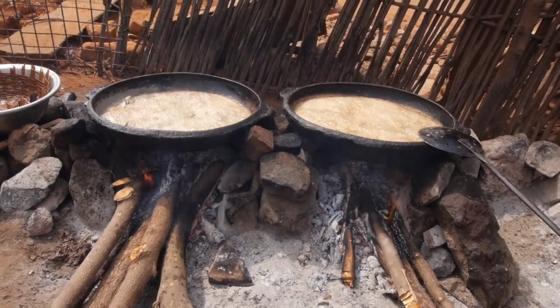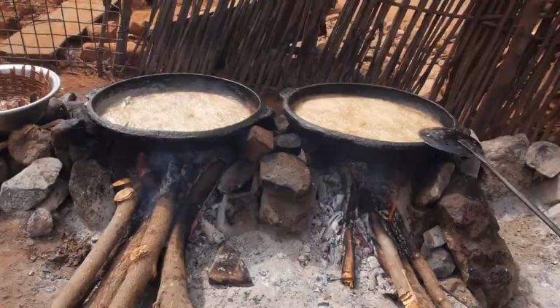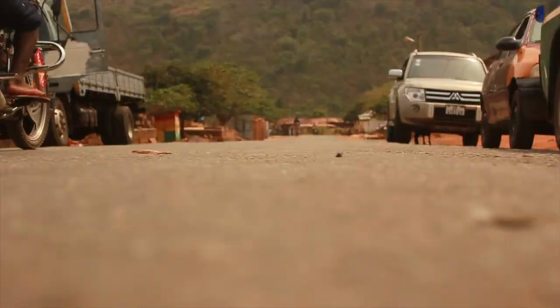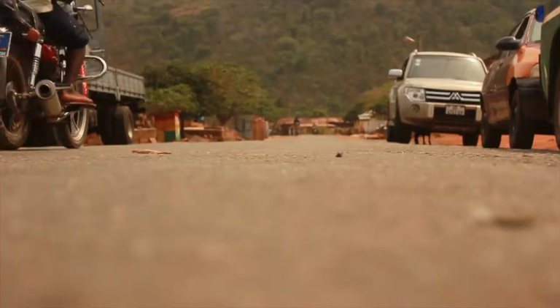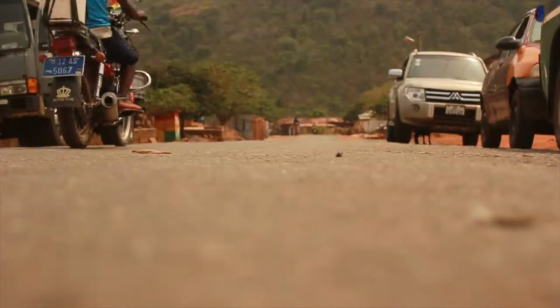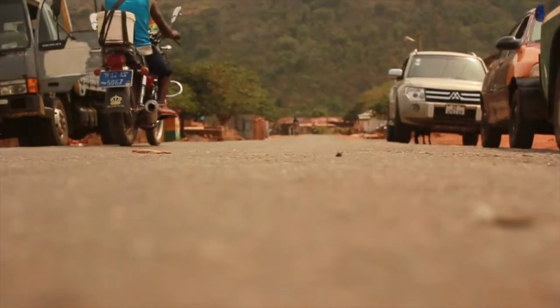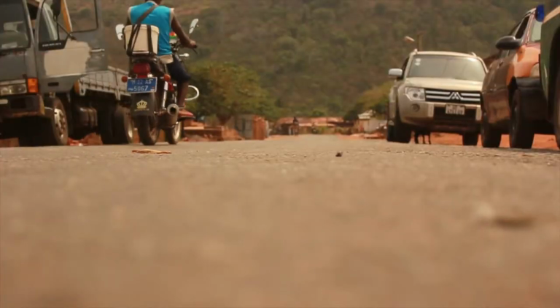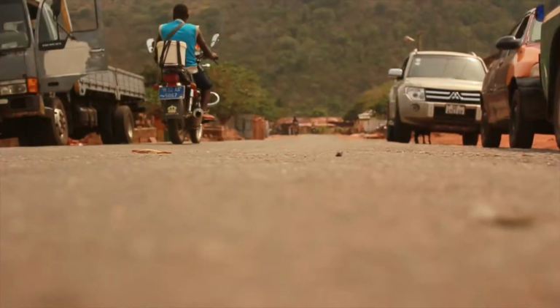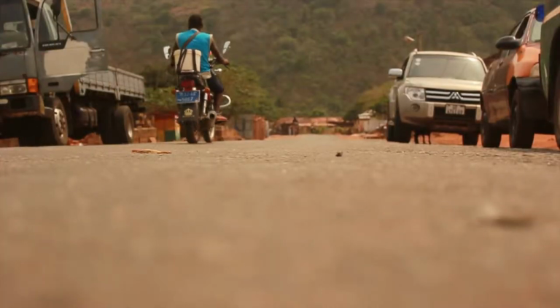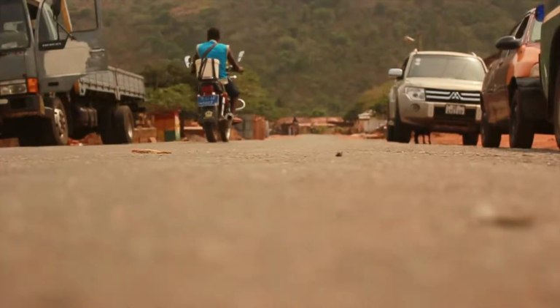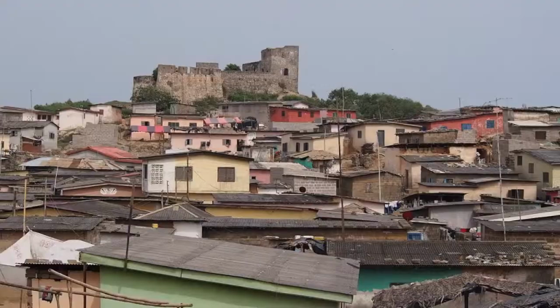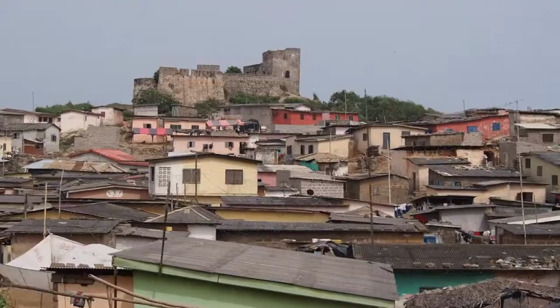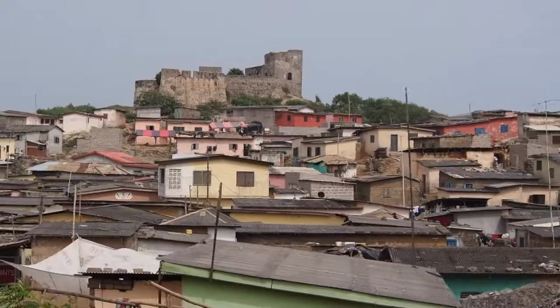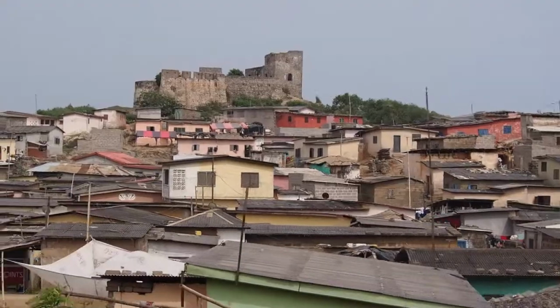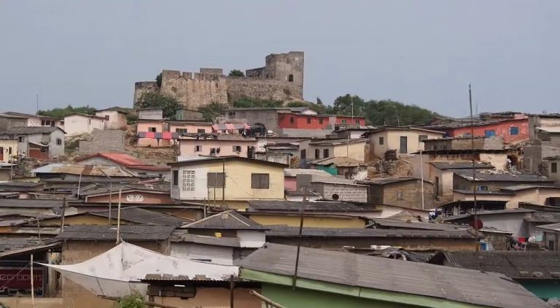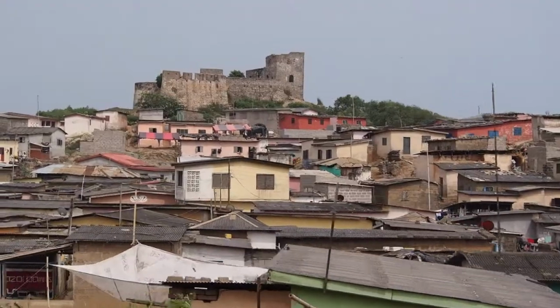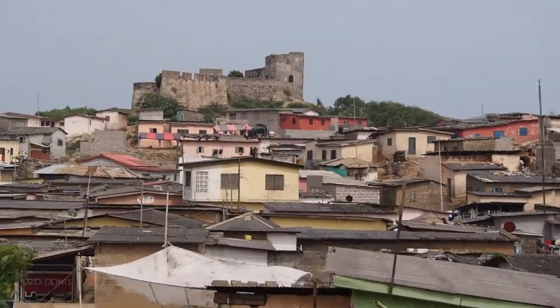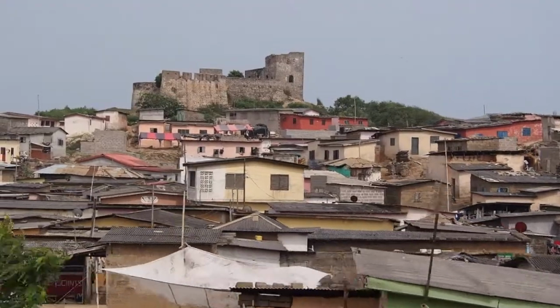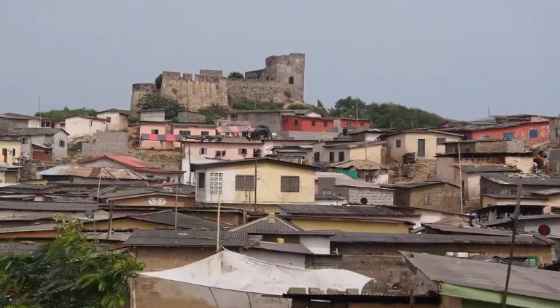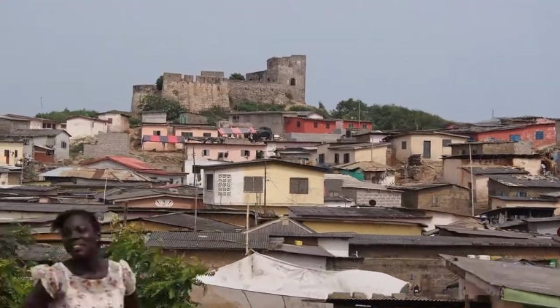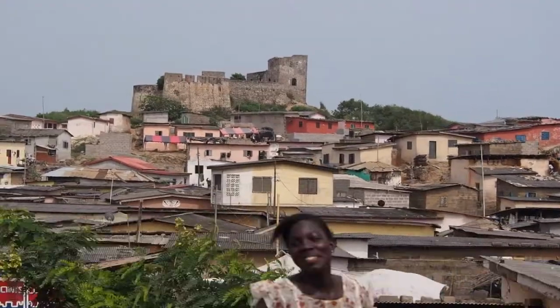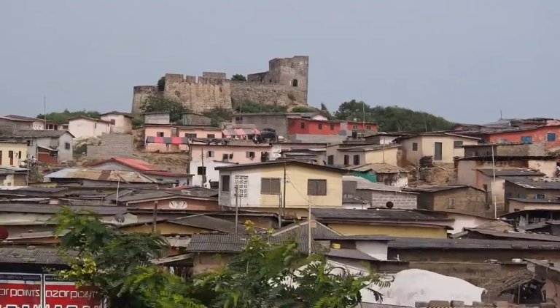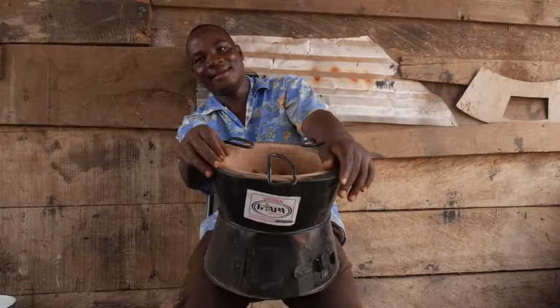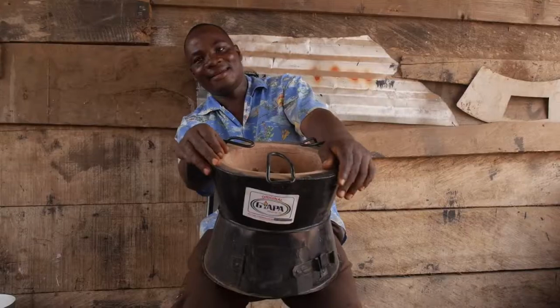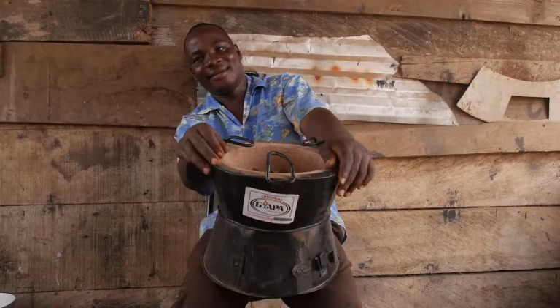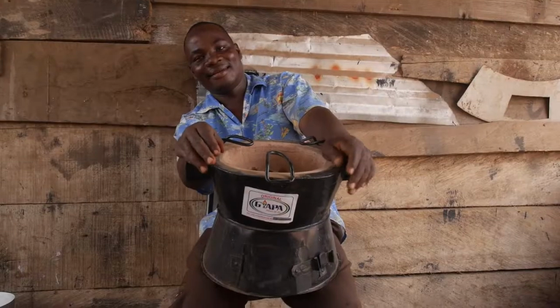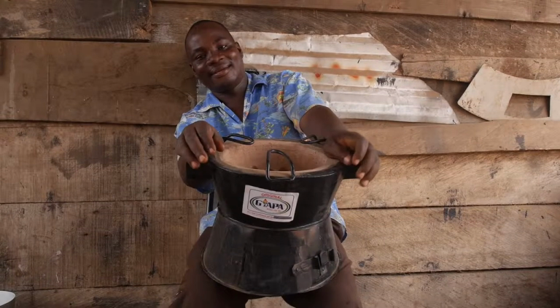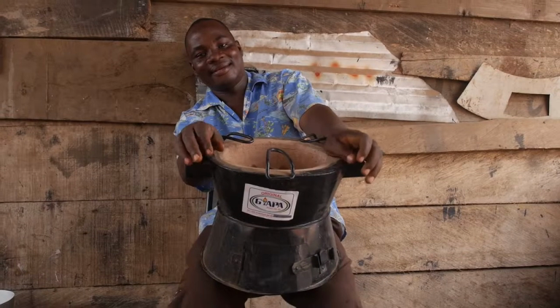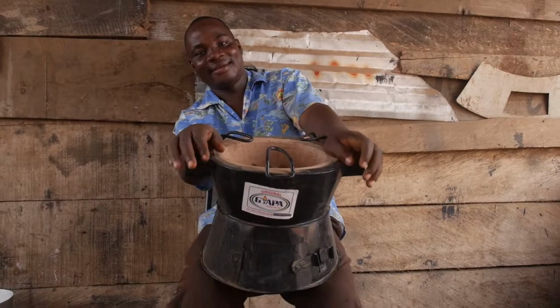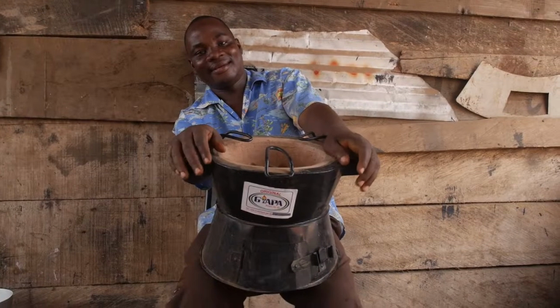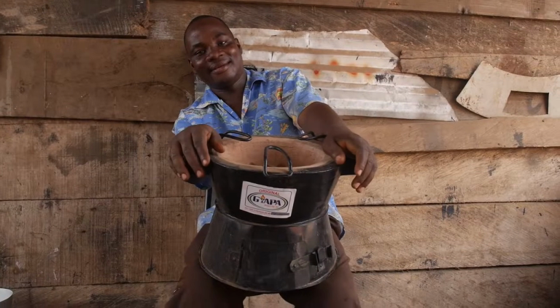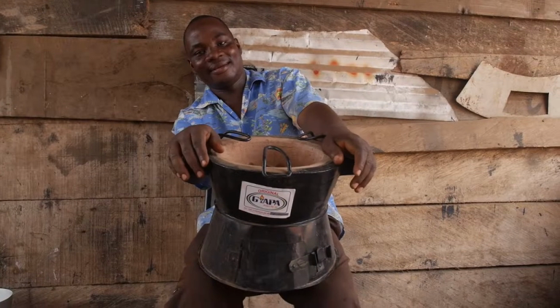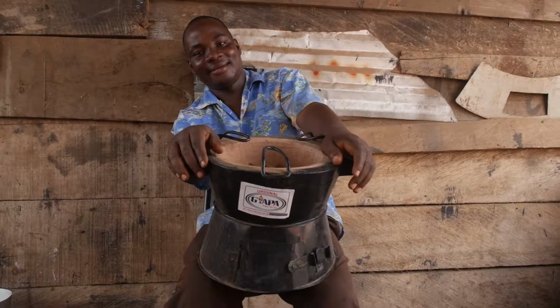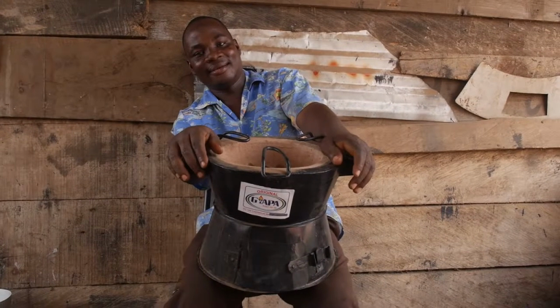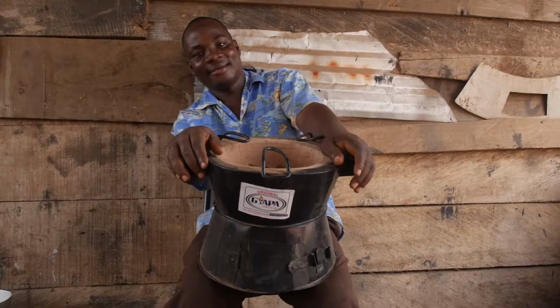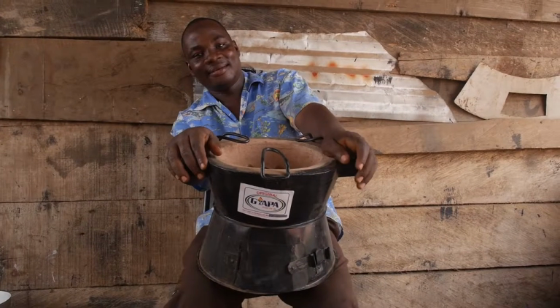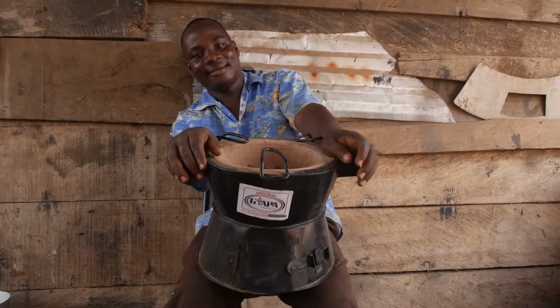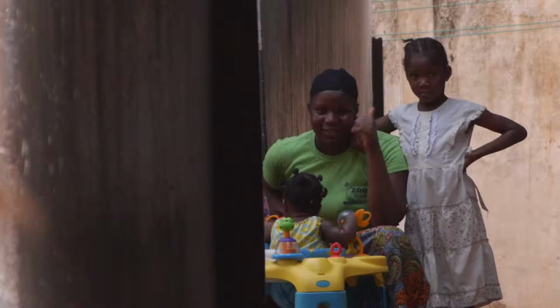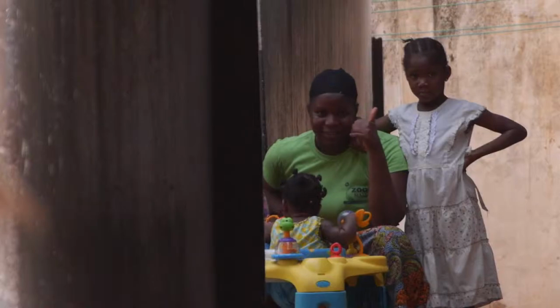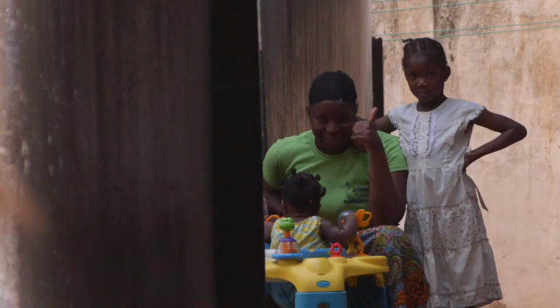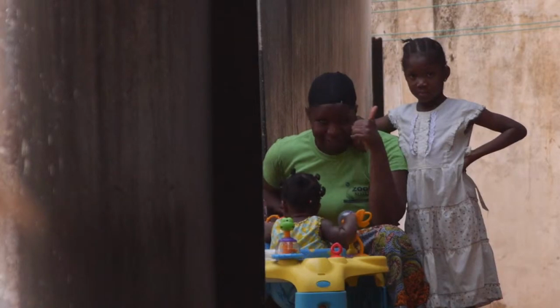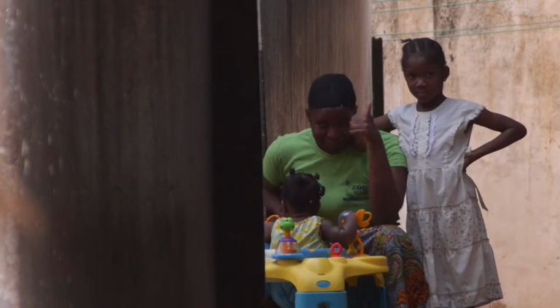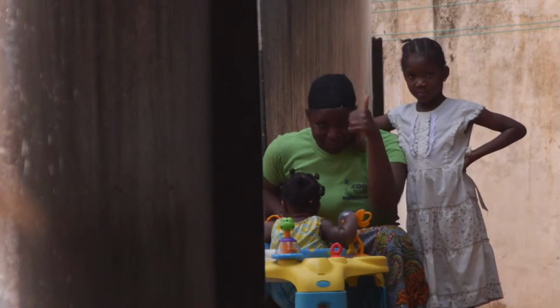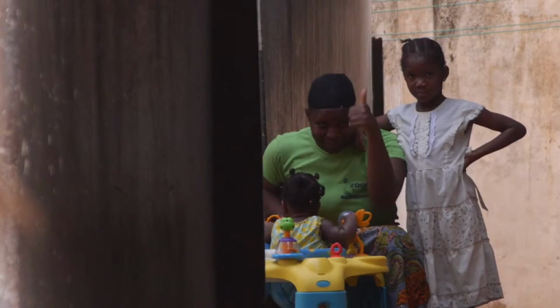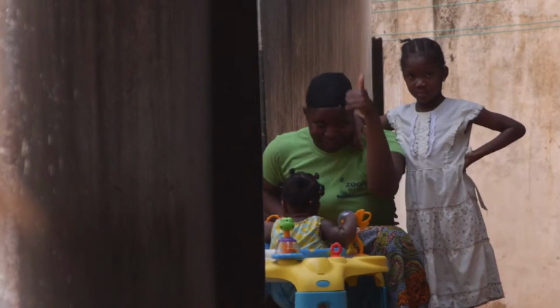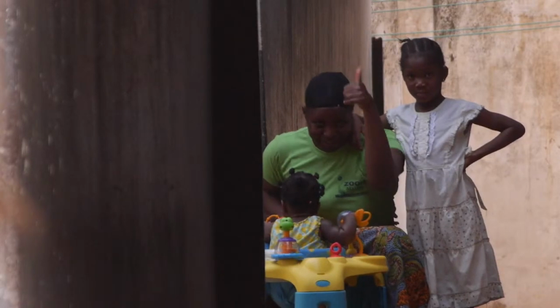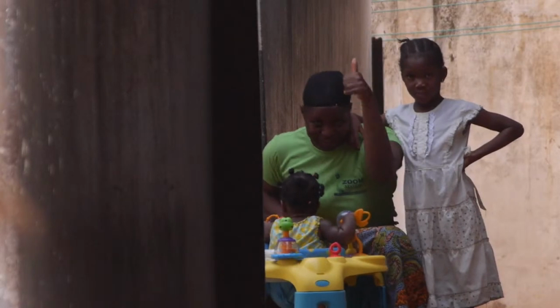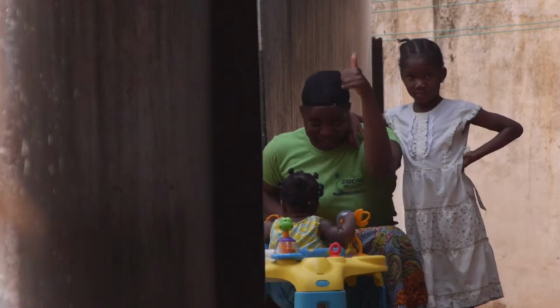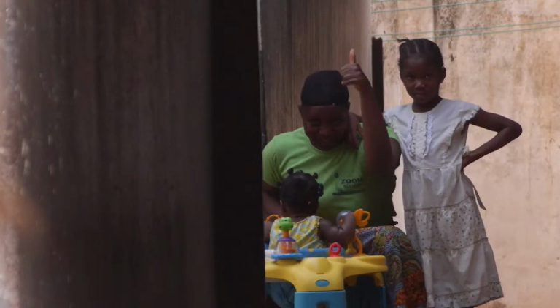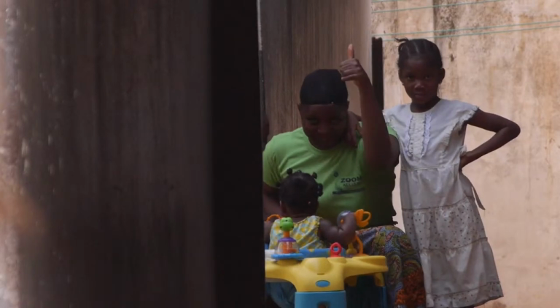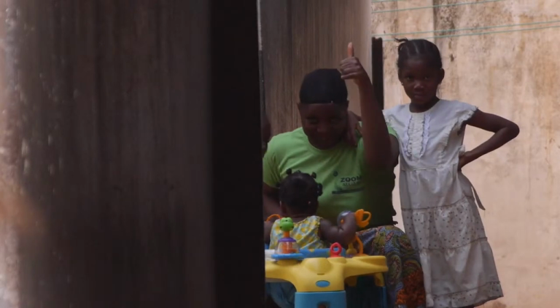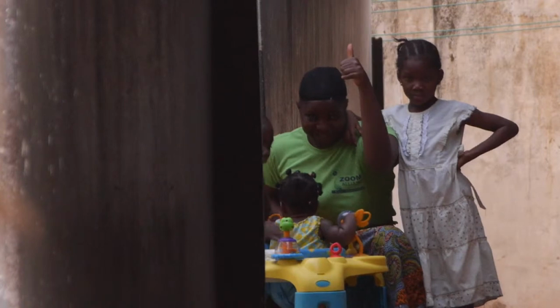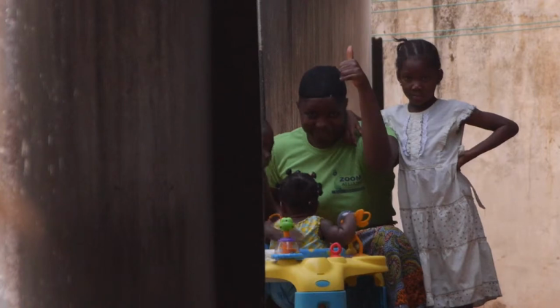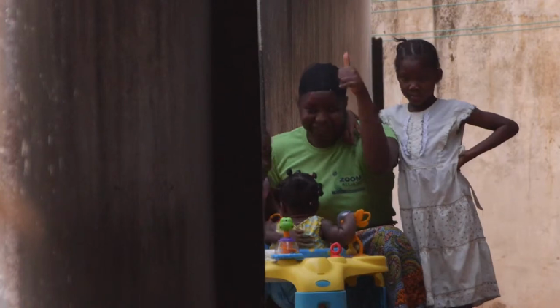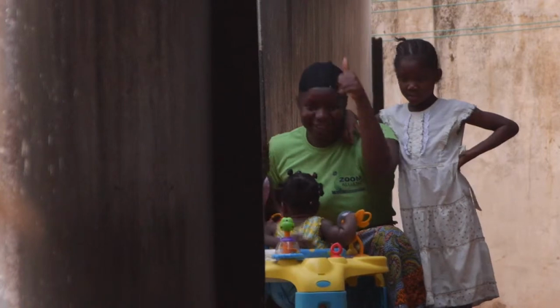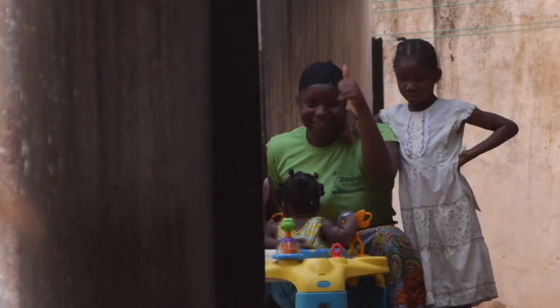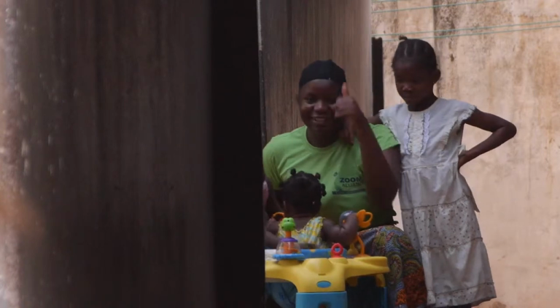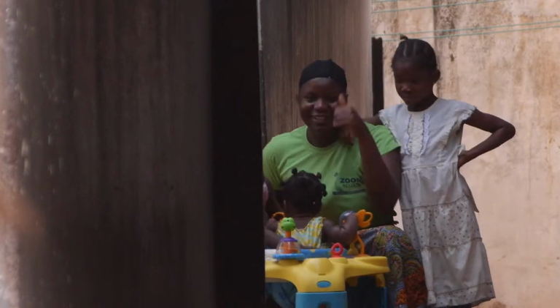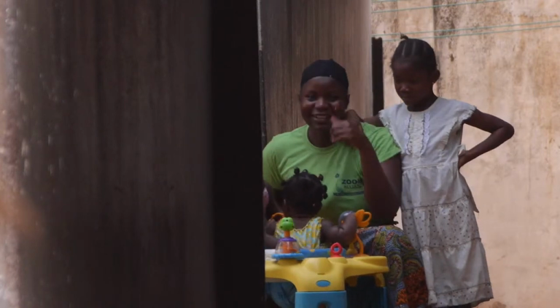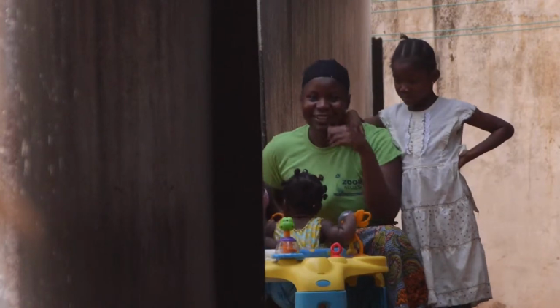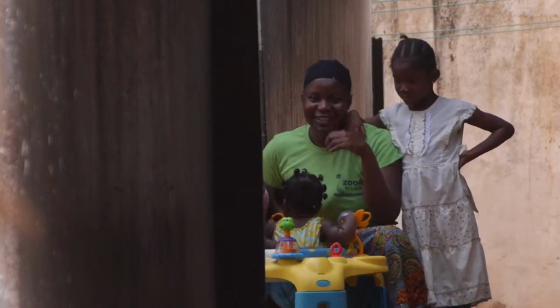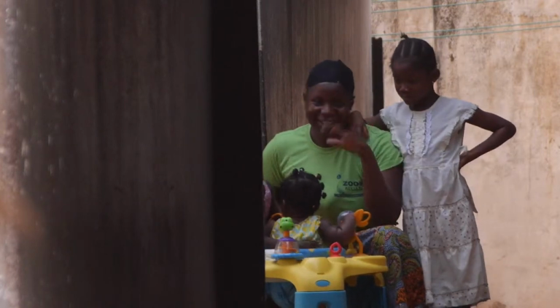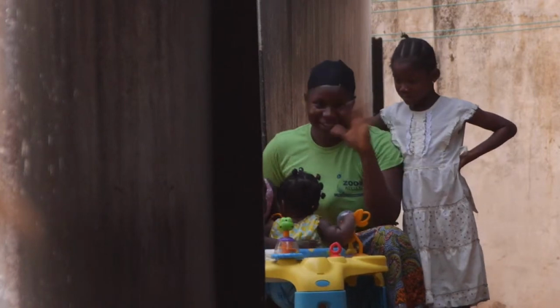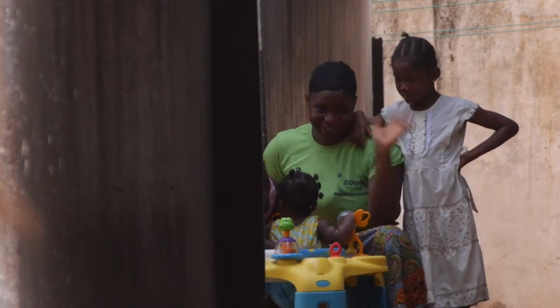And on the ground here in Ghana, it creates employment and is saving families money on their fuel bills.